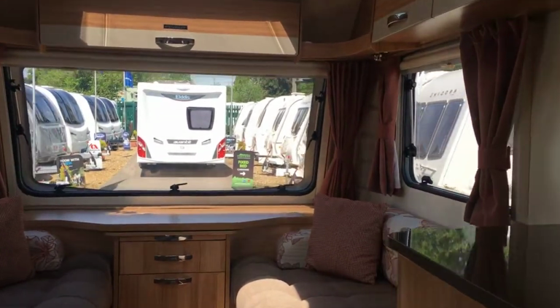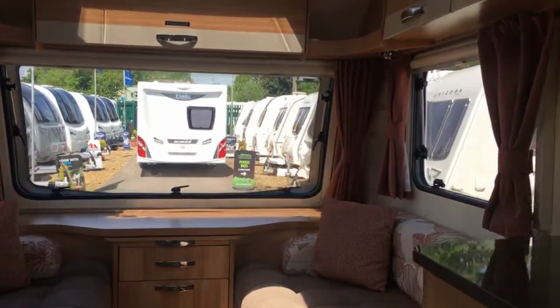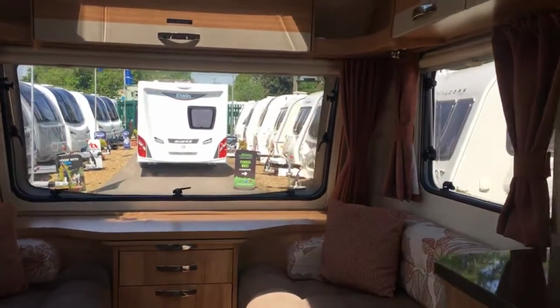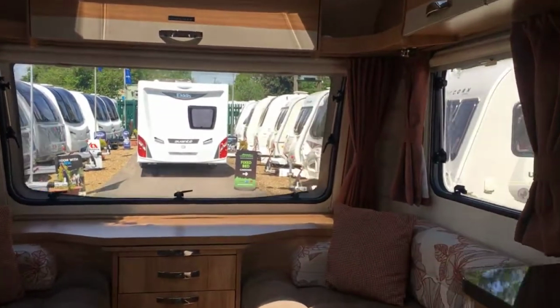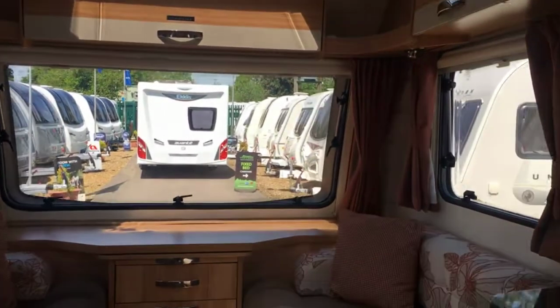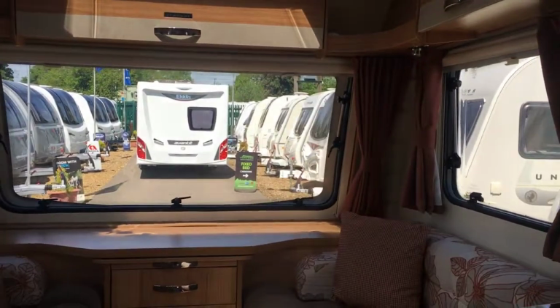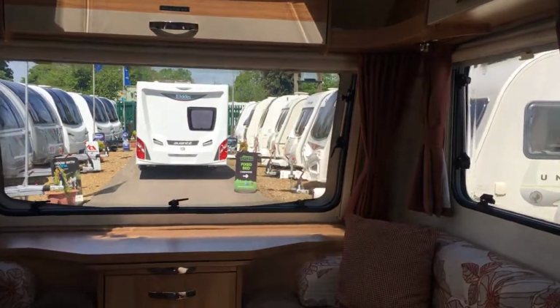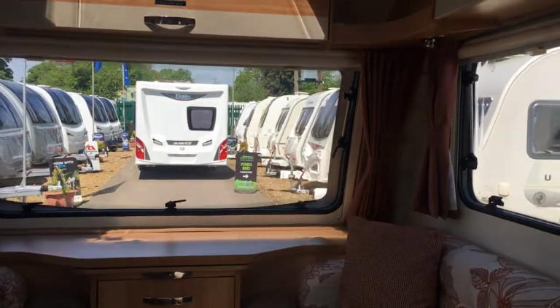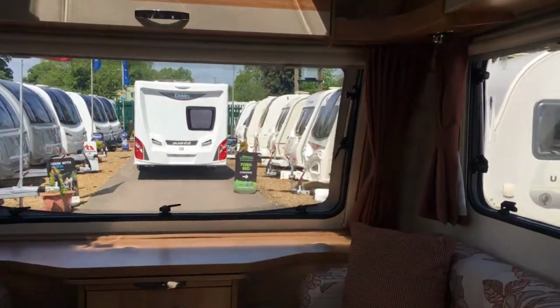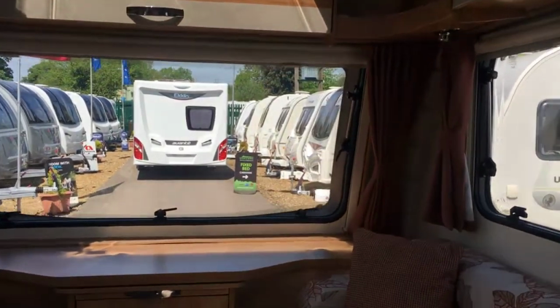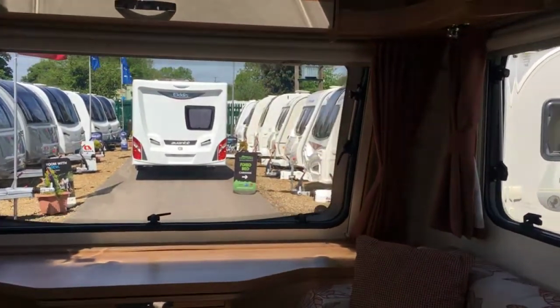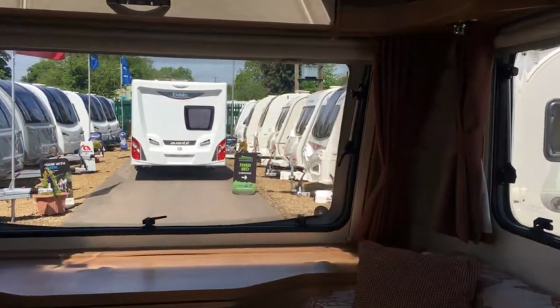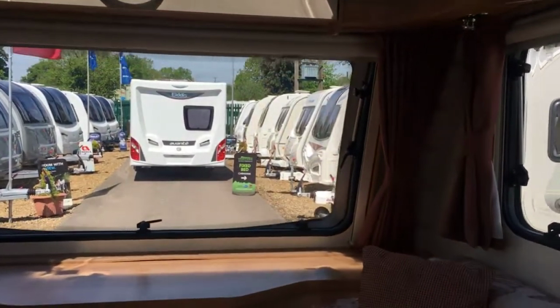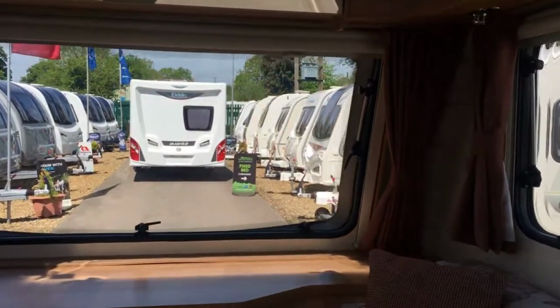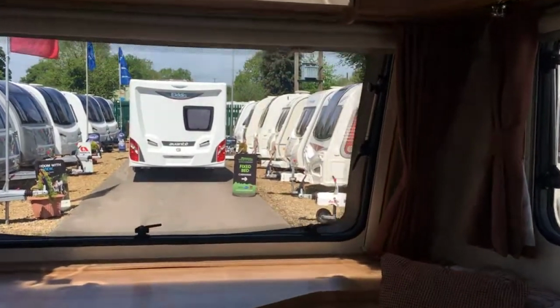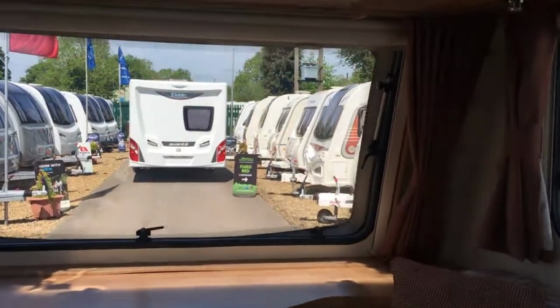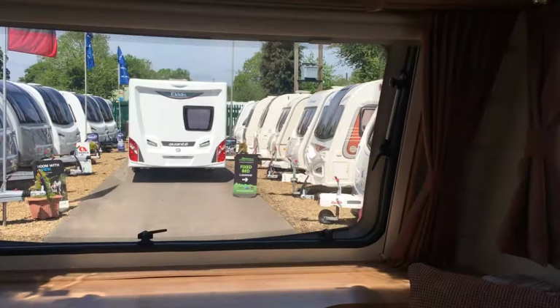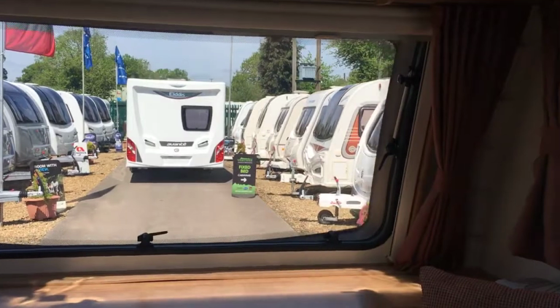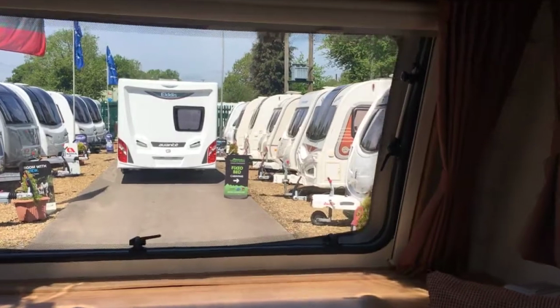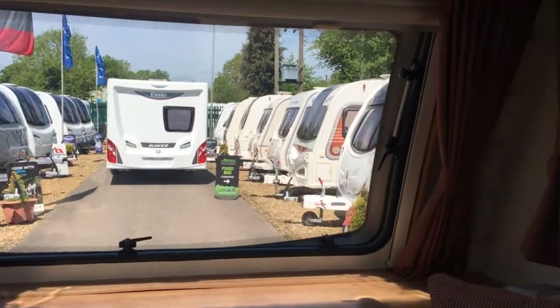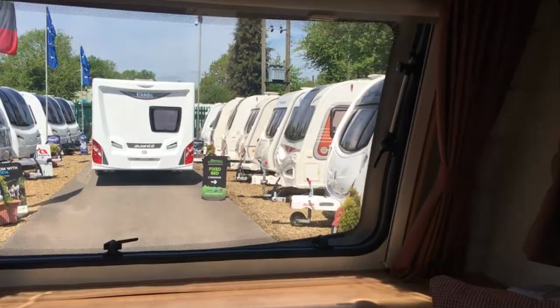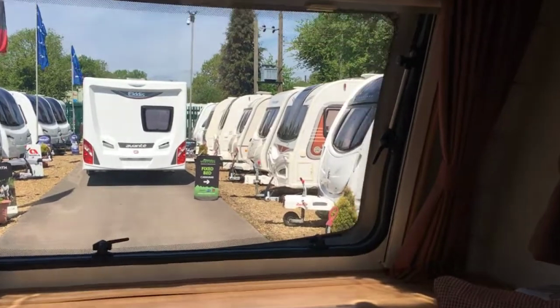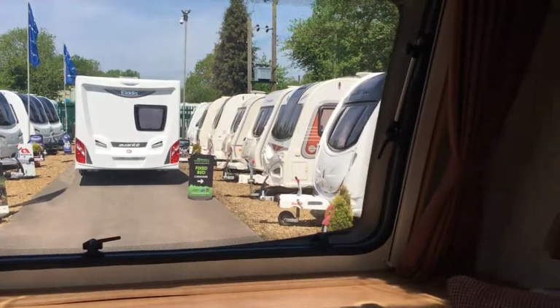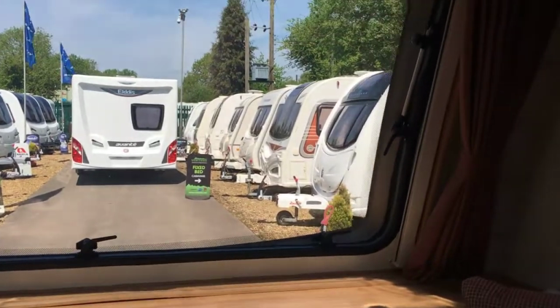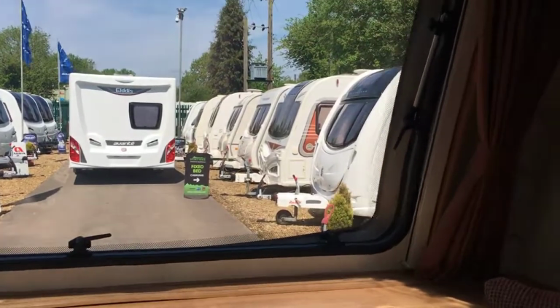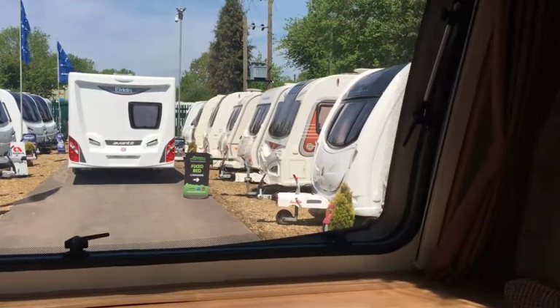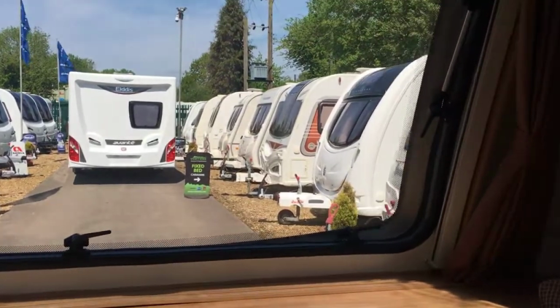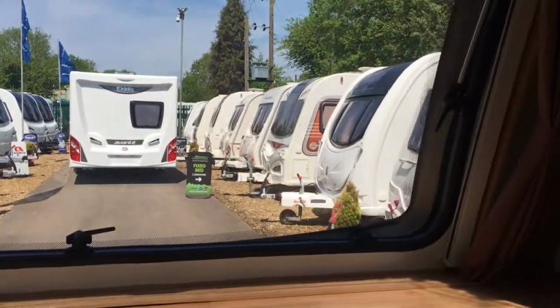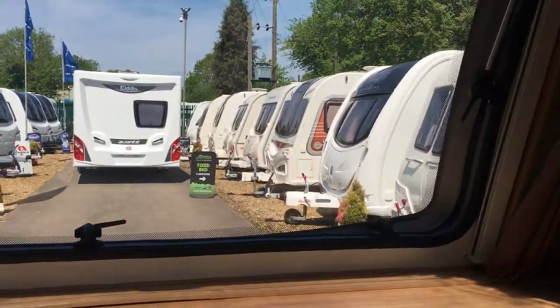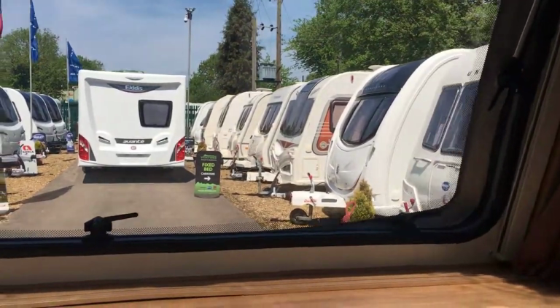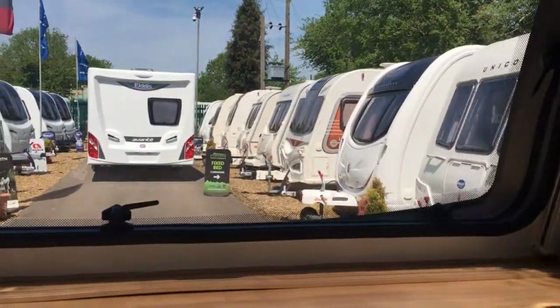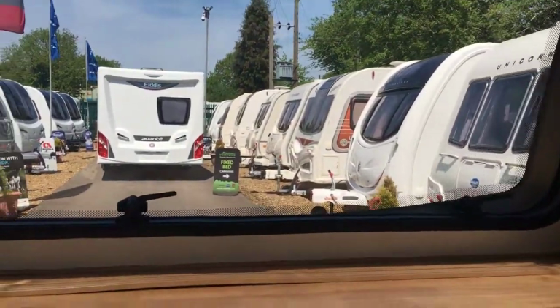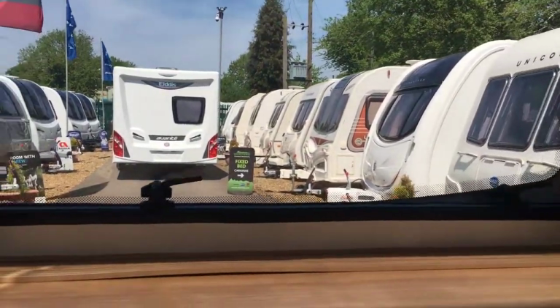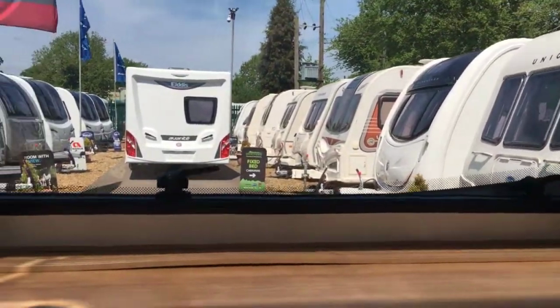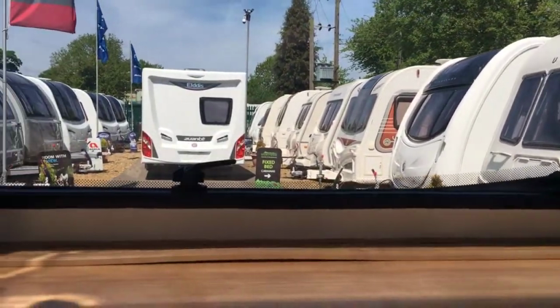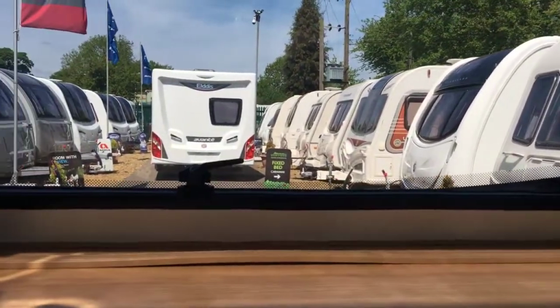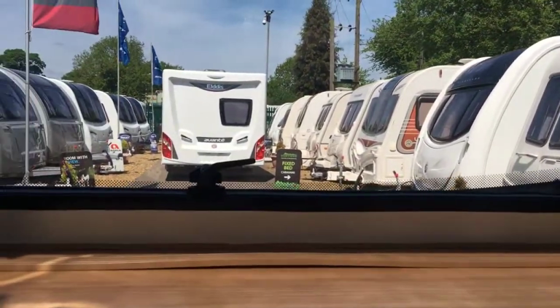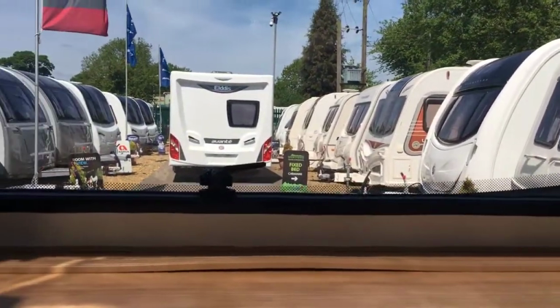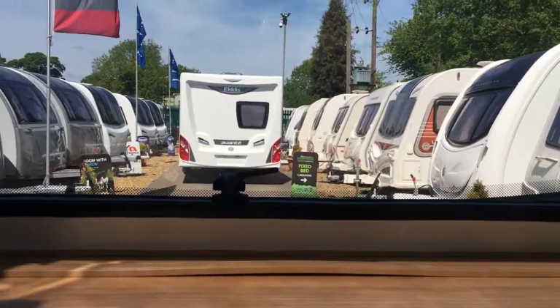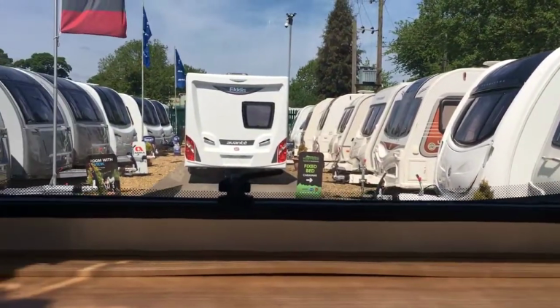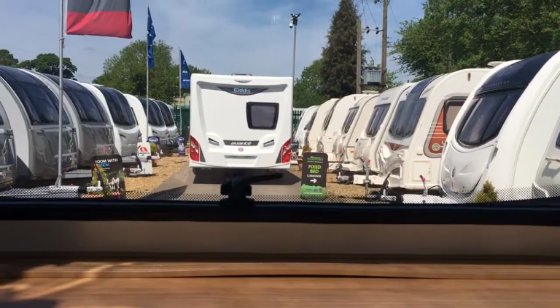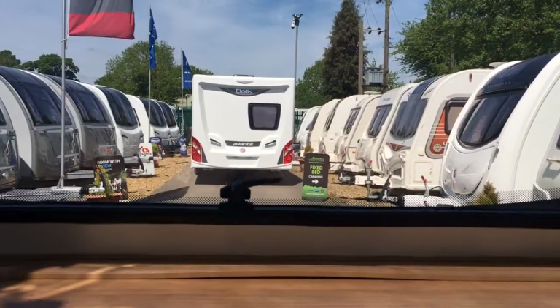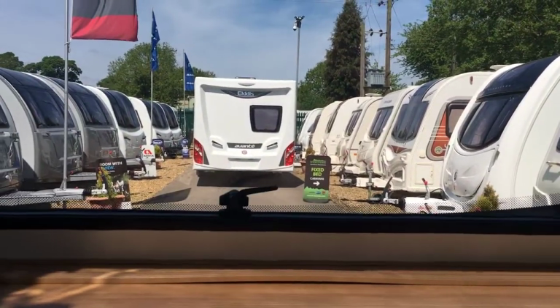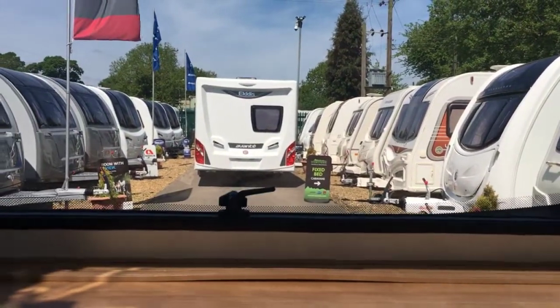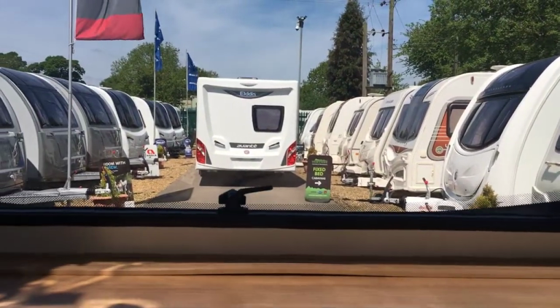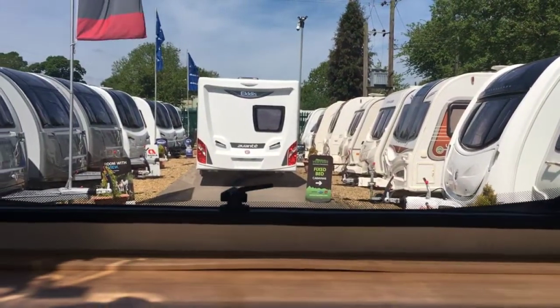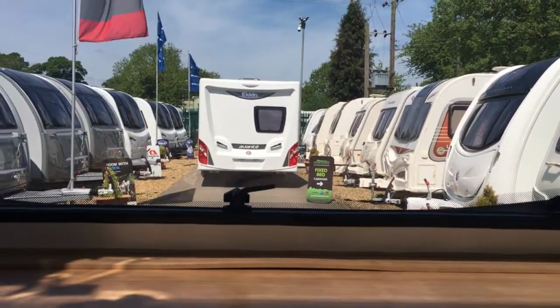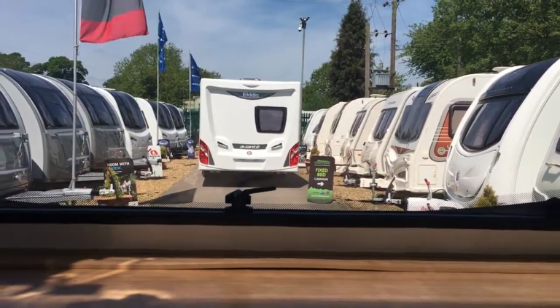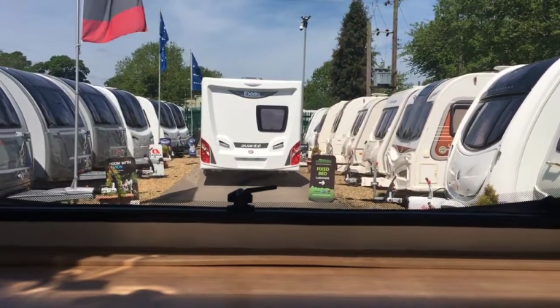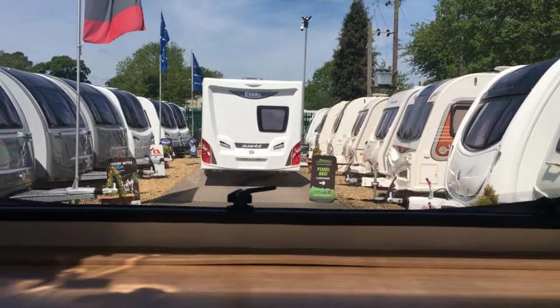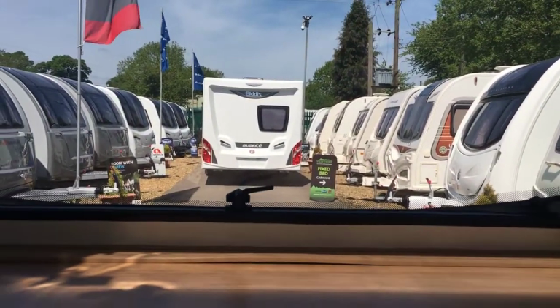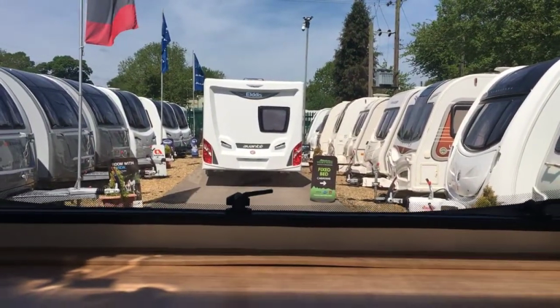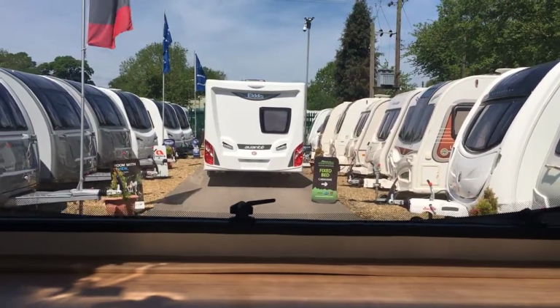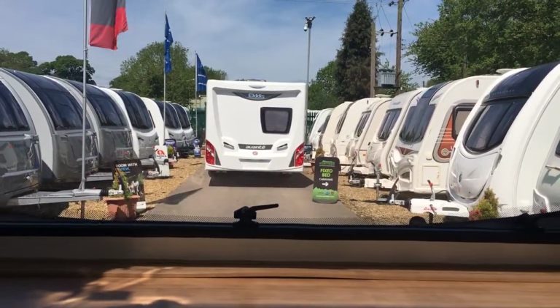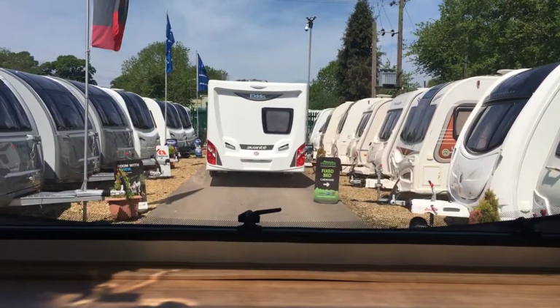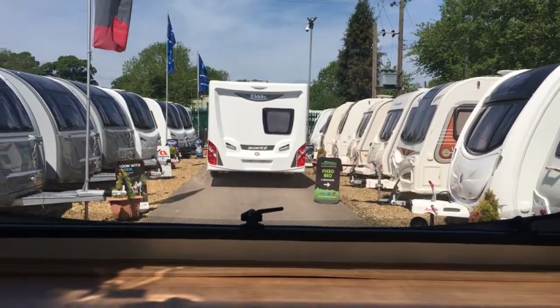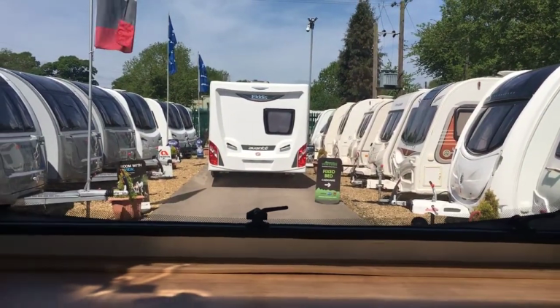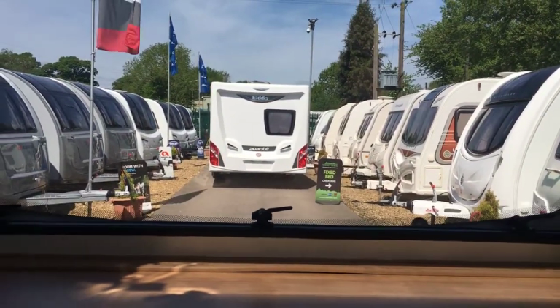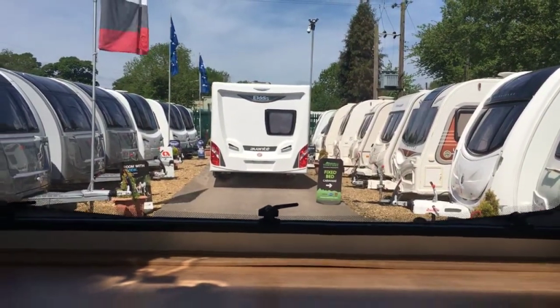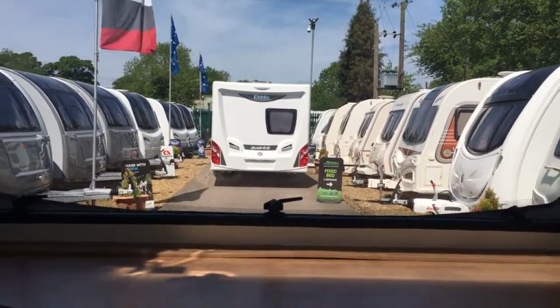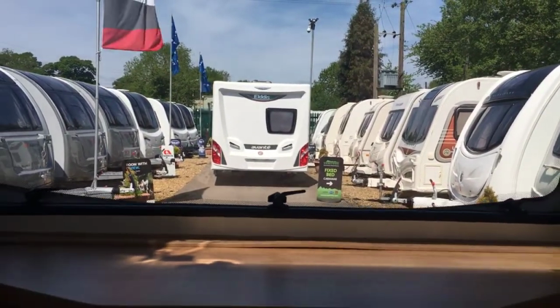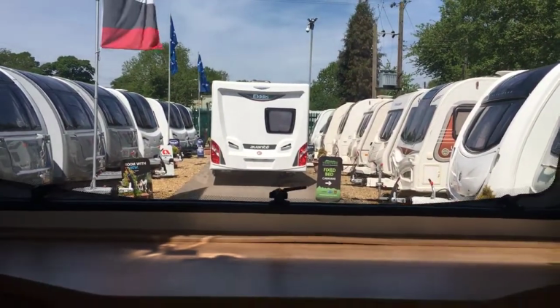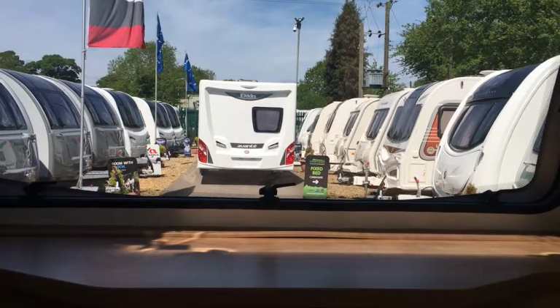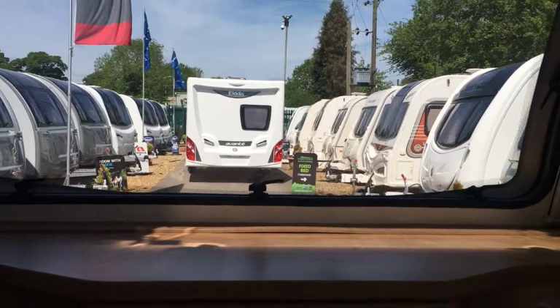Hope you enjoyed the video. We've also got the occasional table that pulls out from the front there.